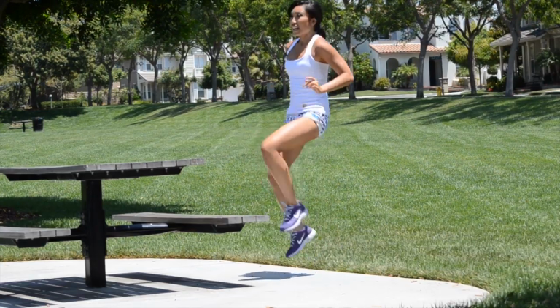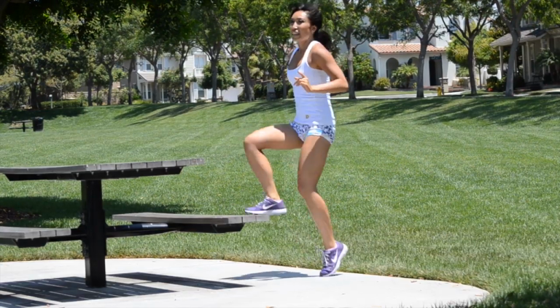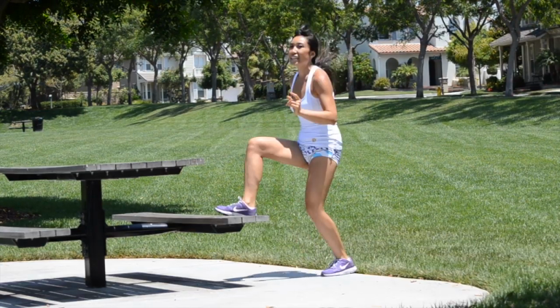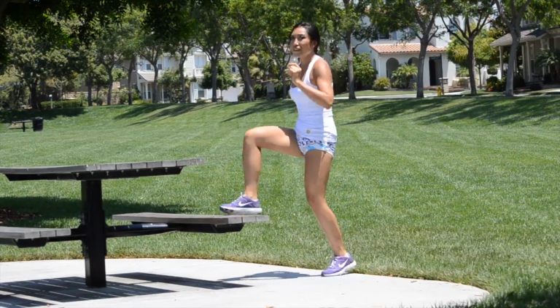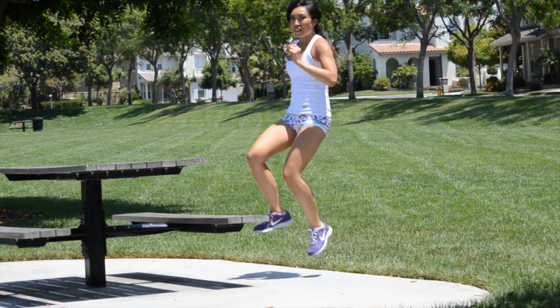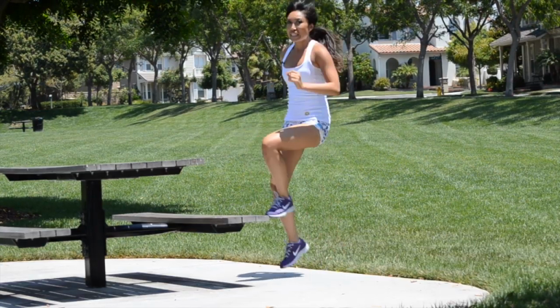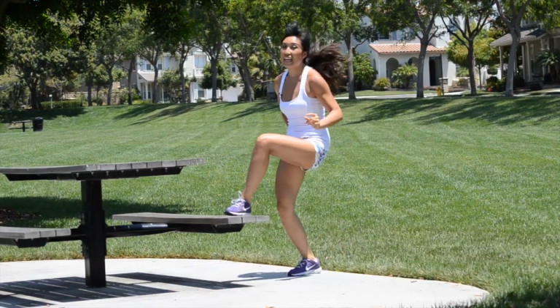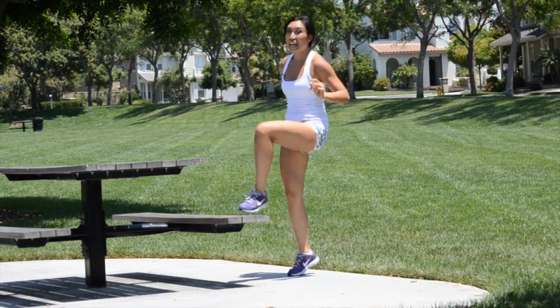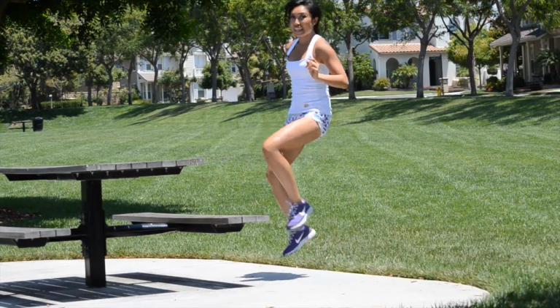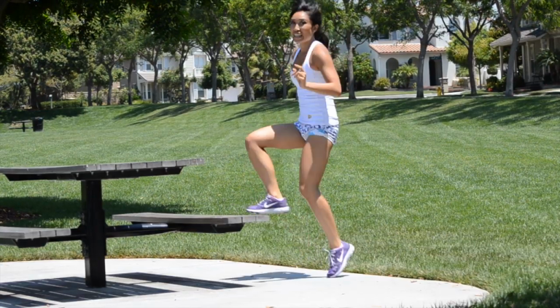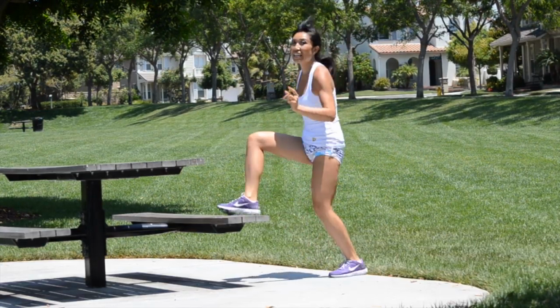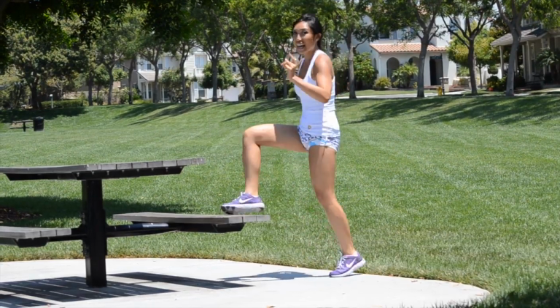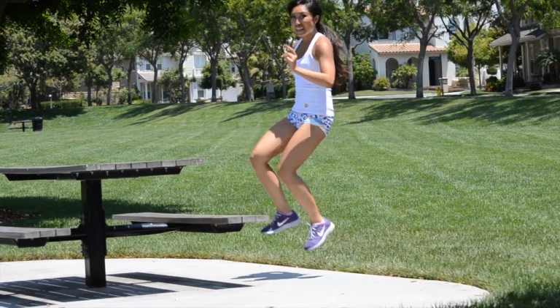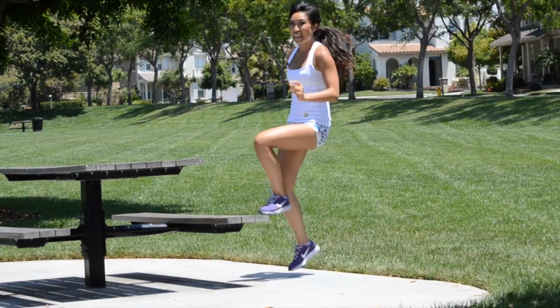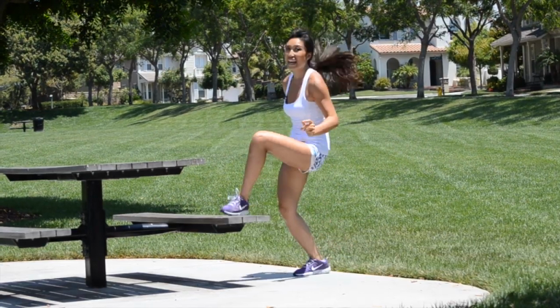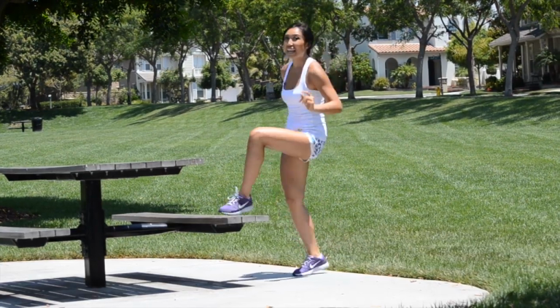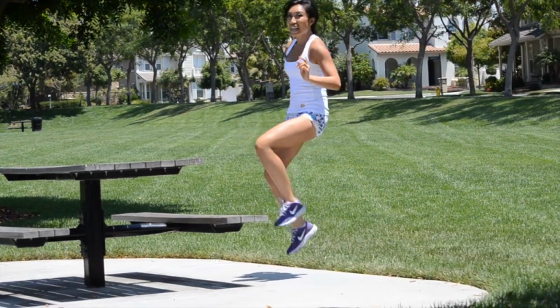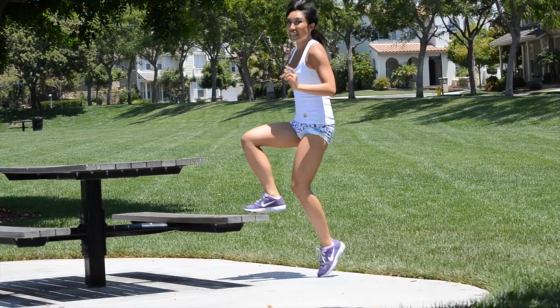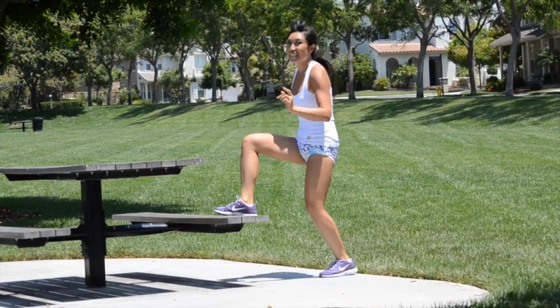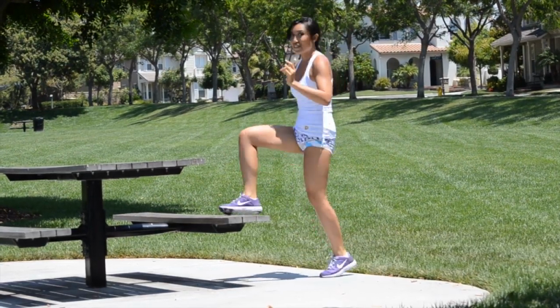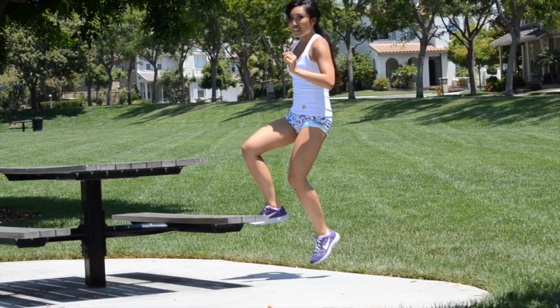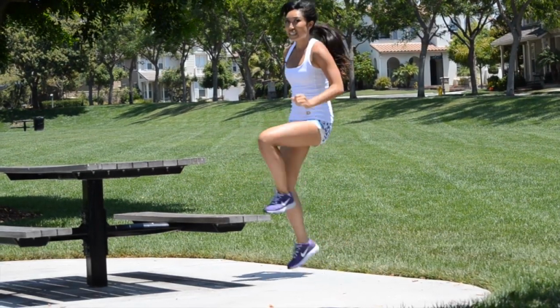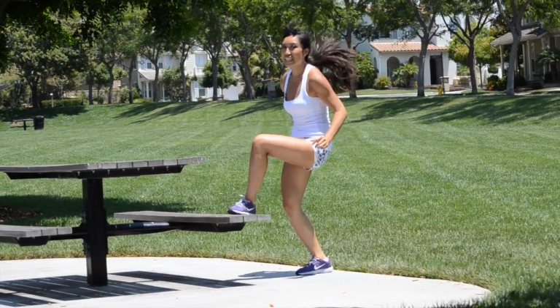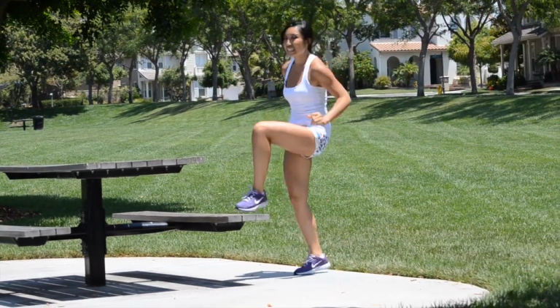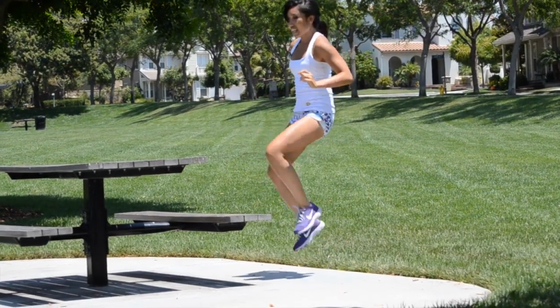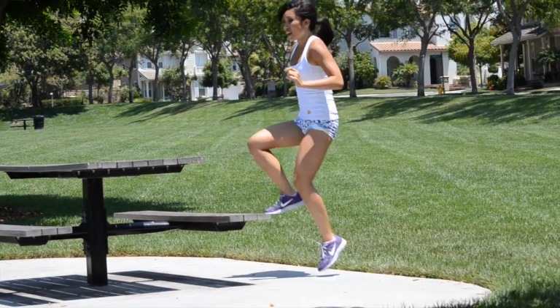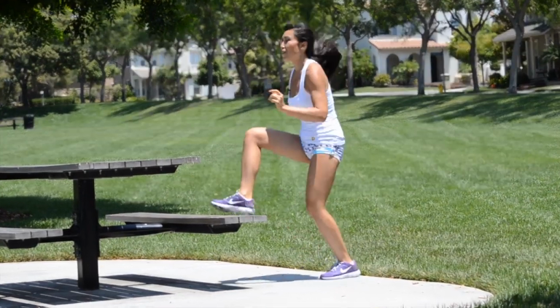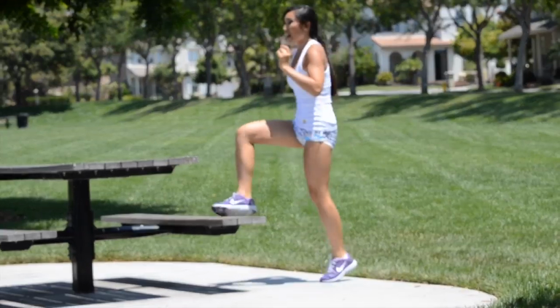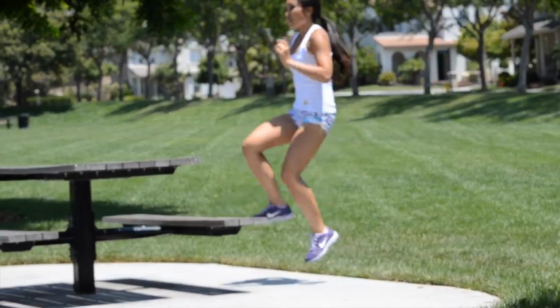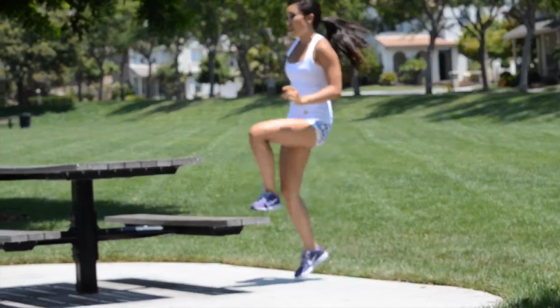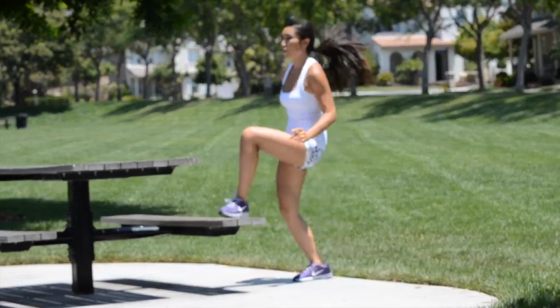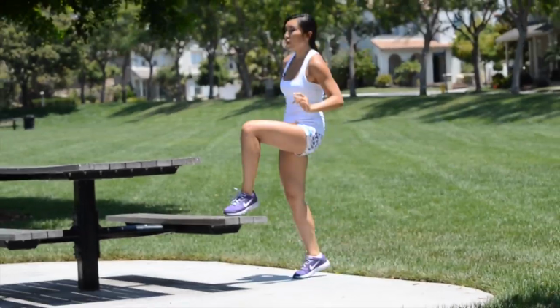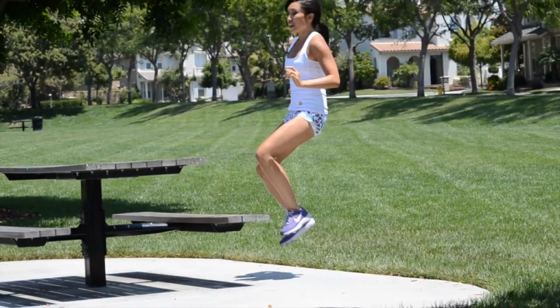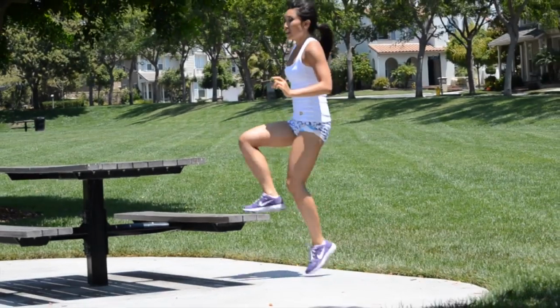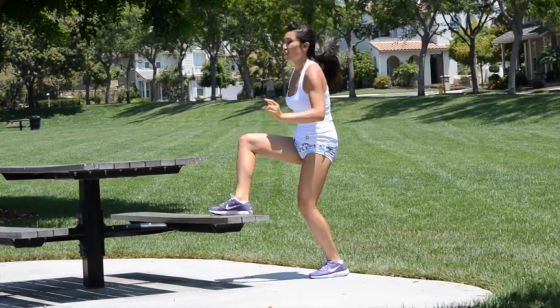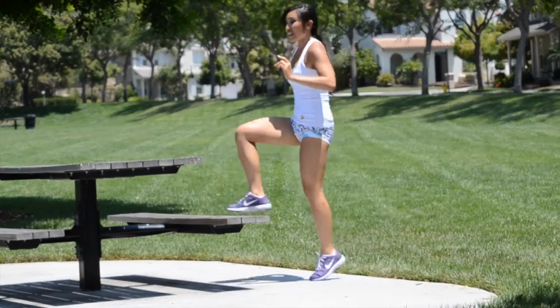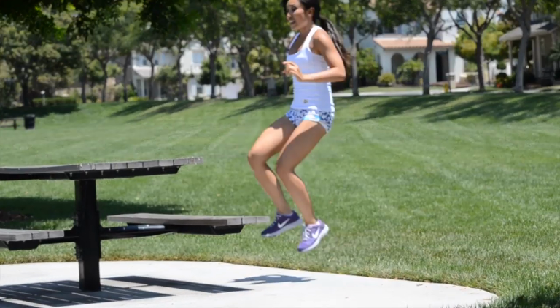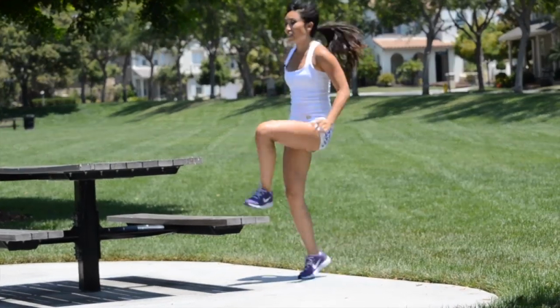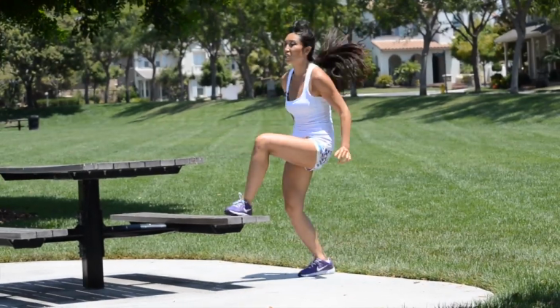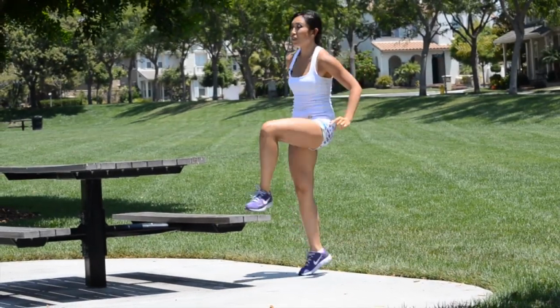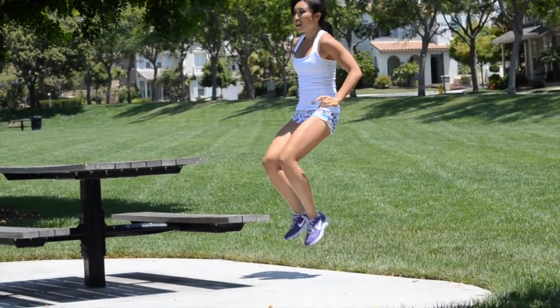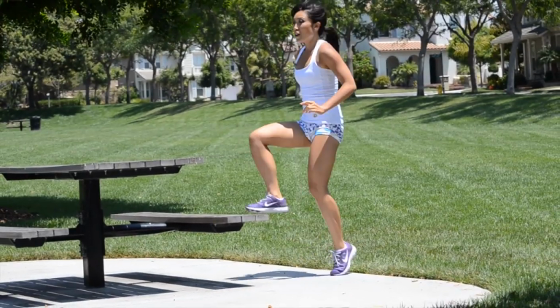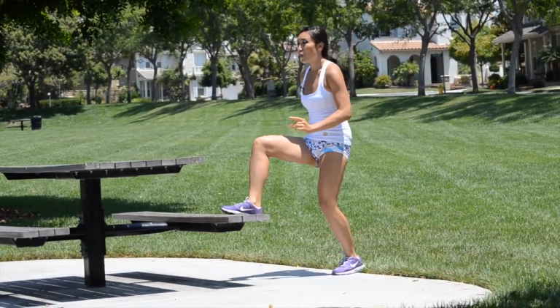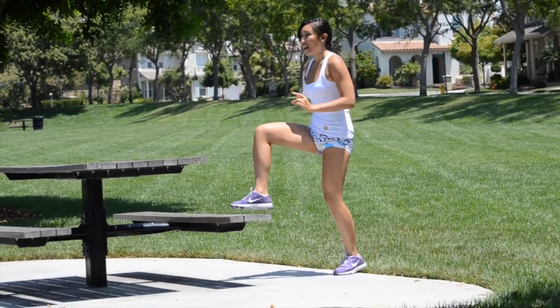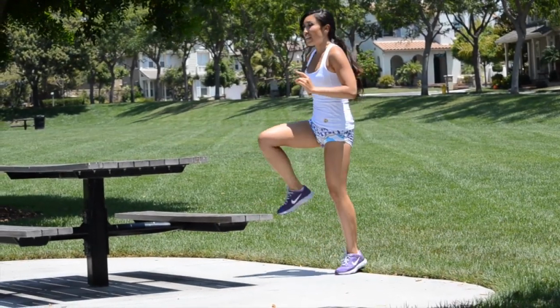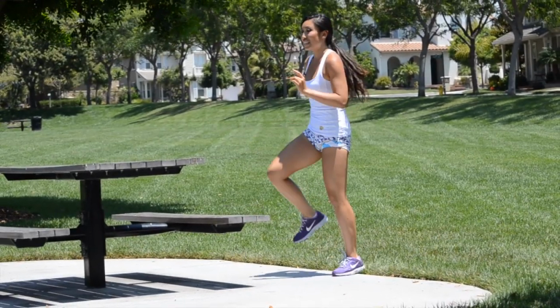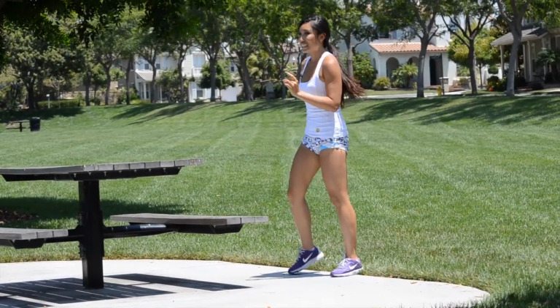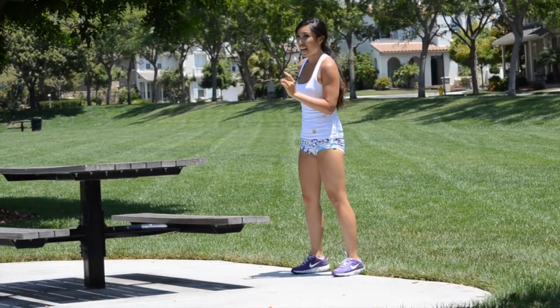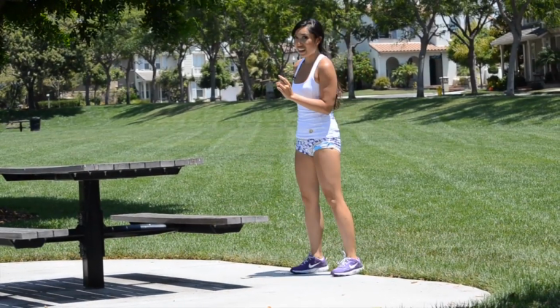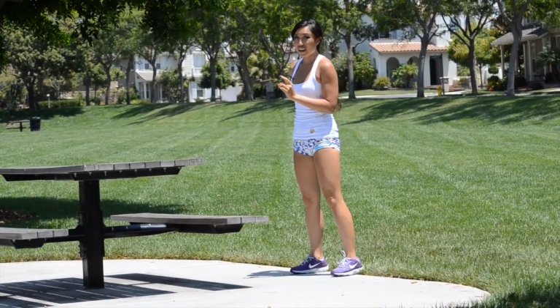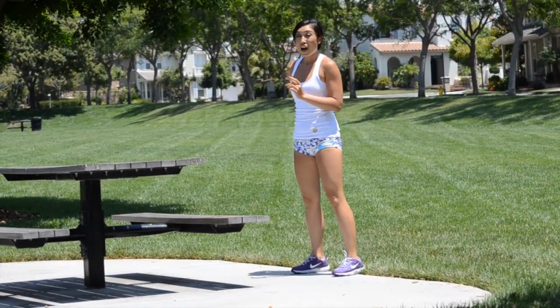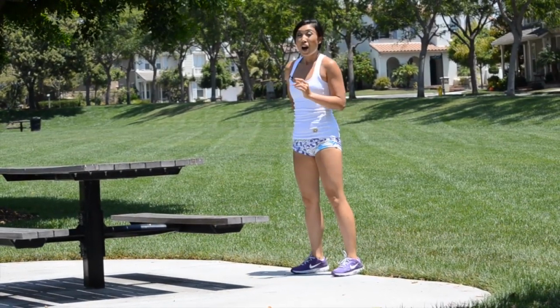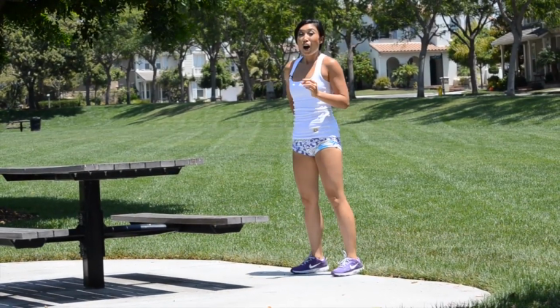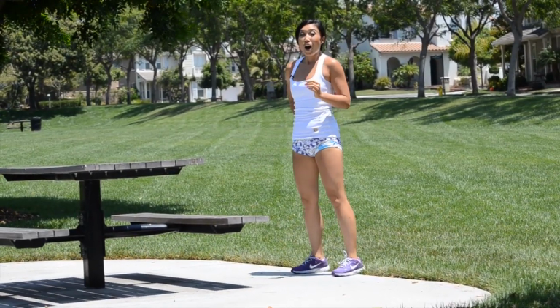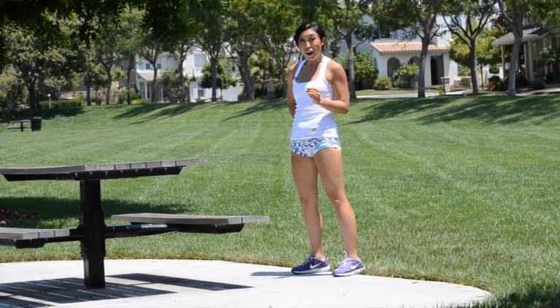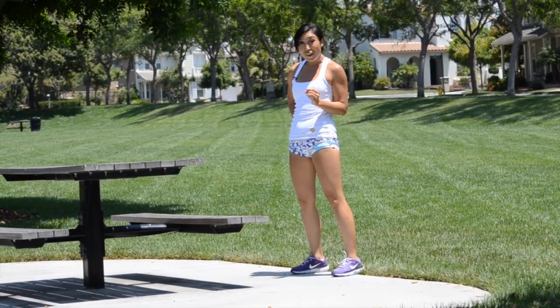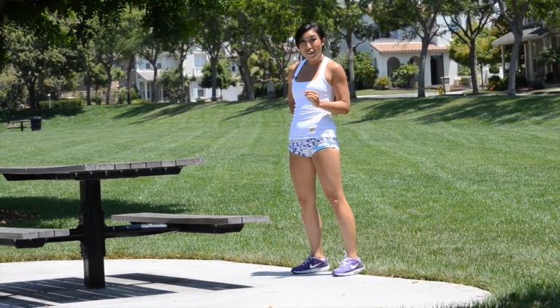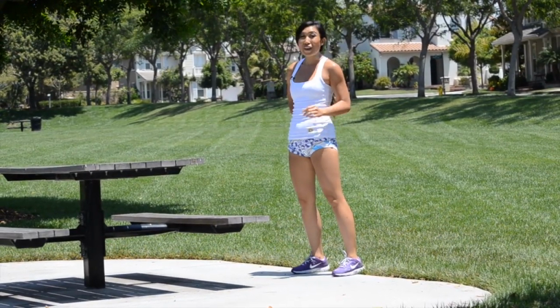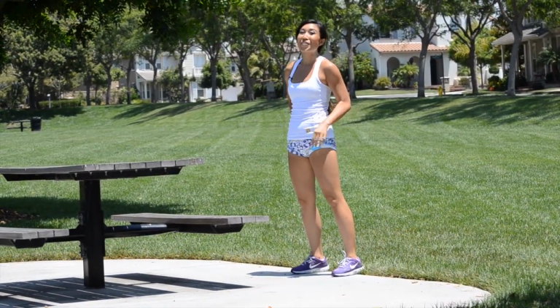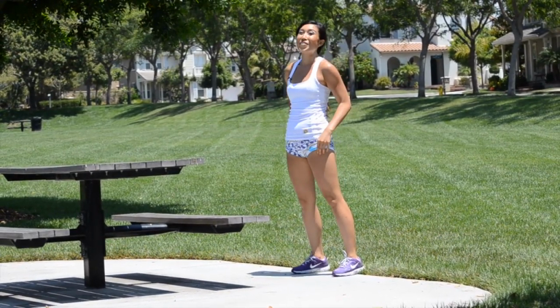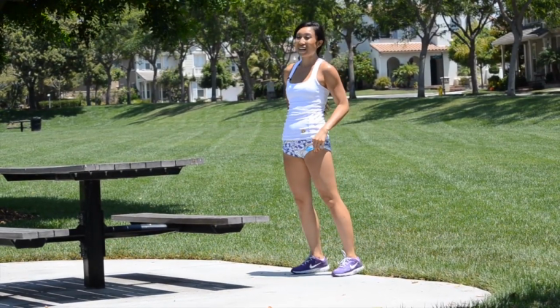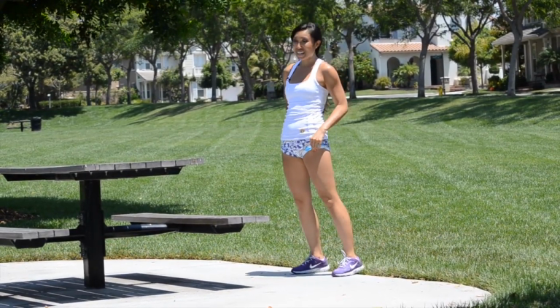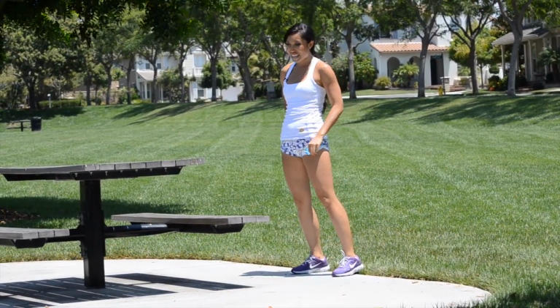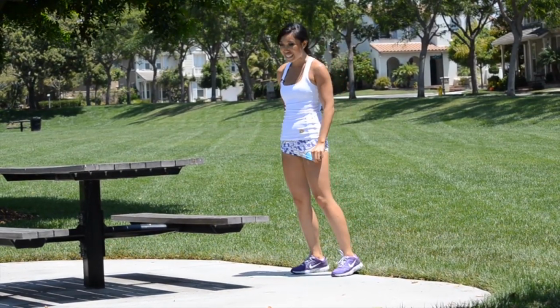Give me ten, nine, eight, seven, six, five, four, three, two, one — down. Very nice.